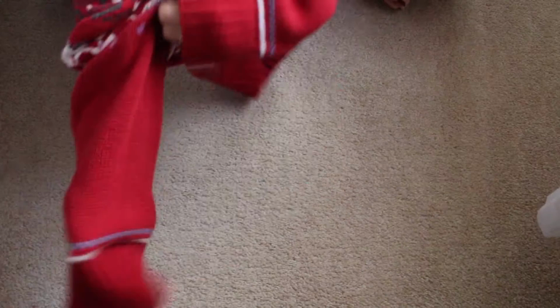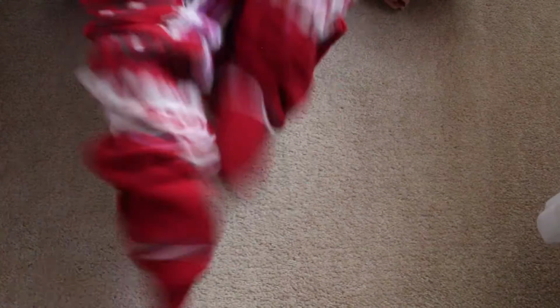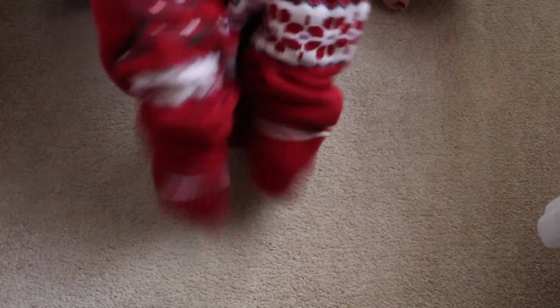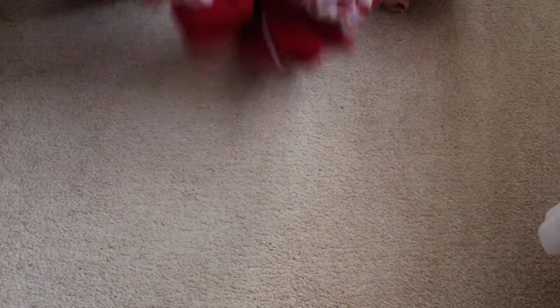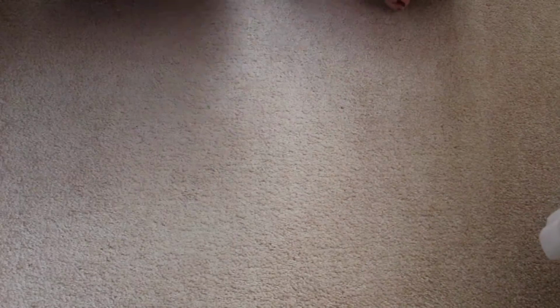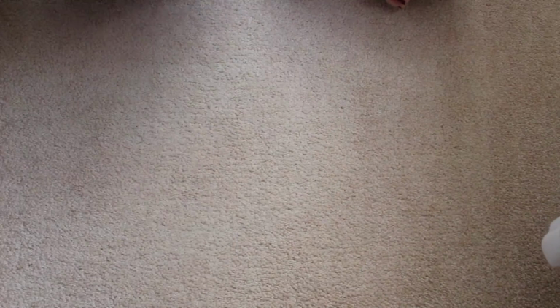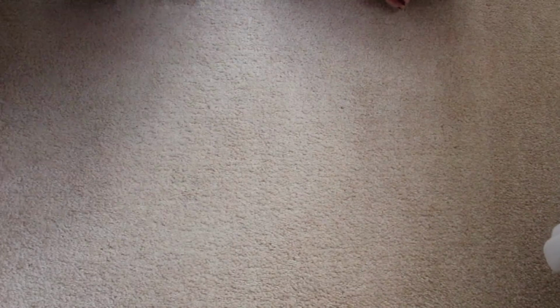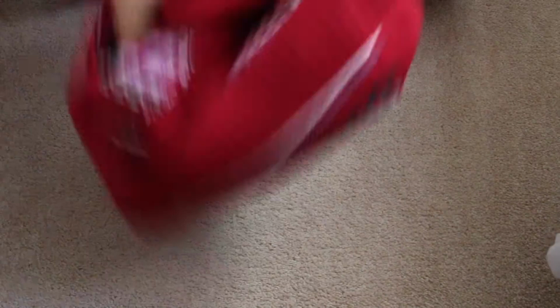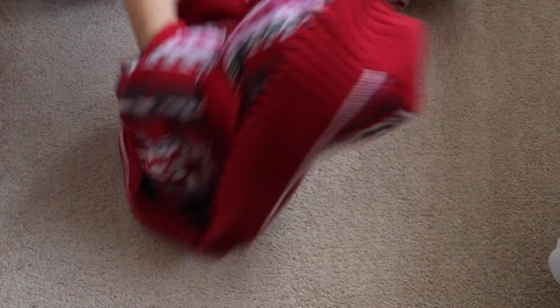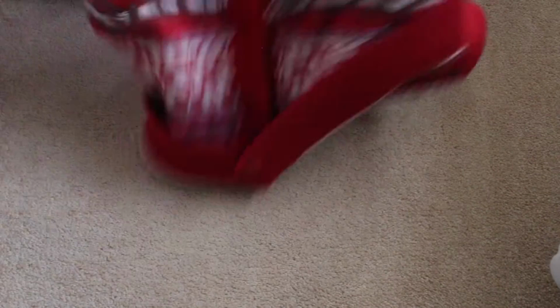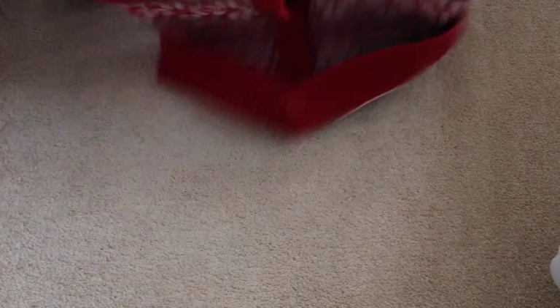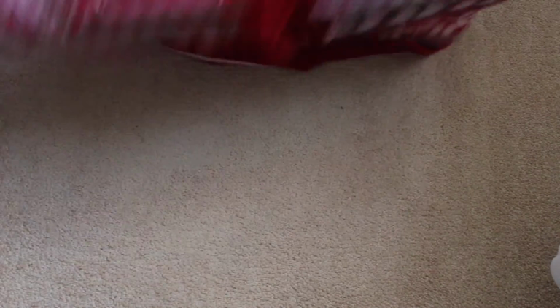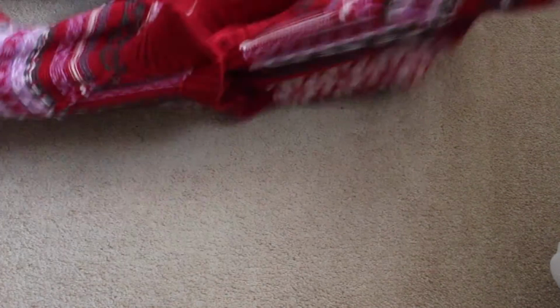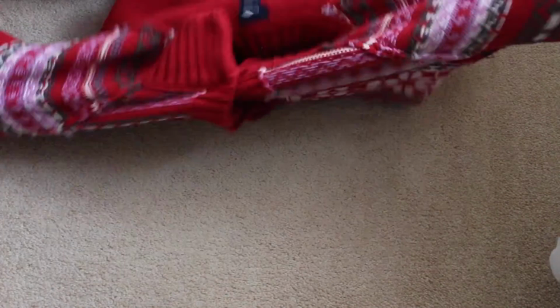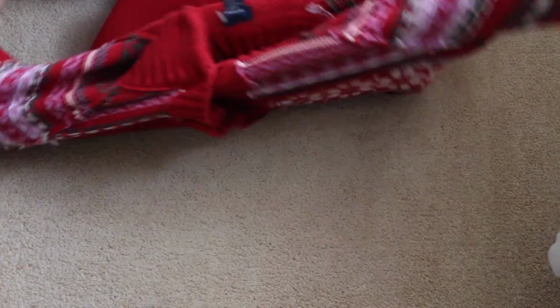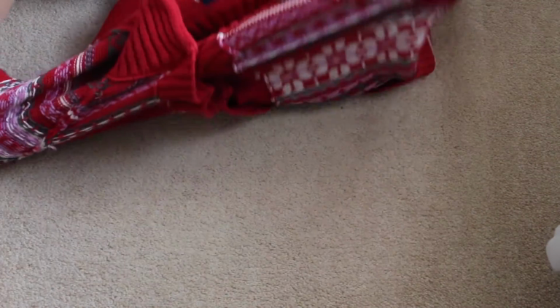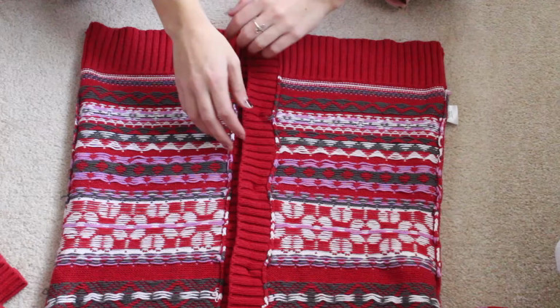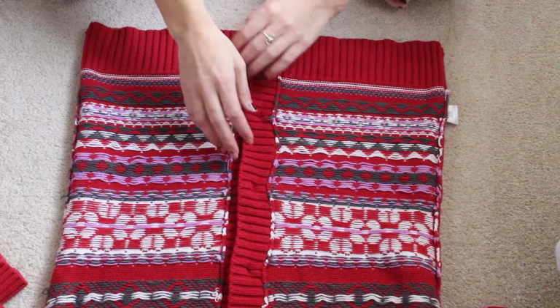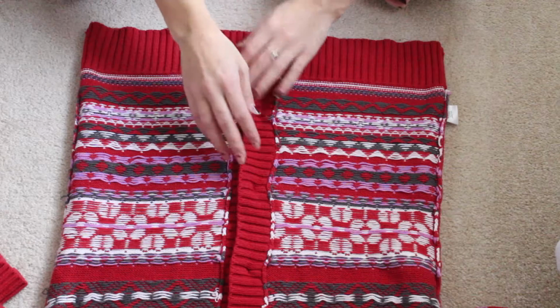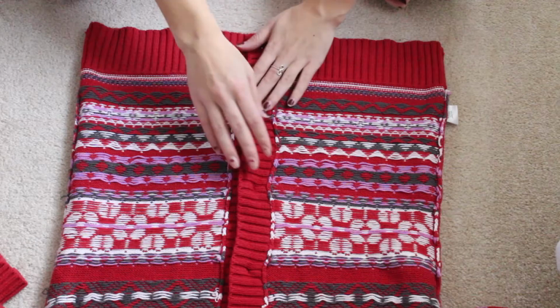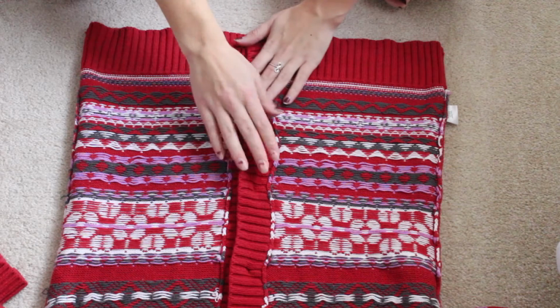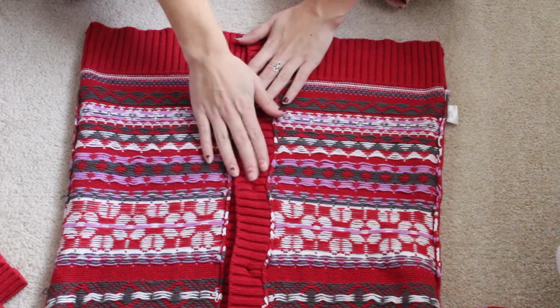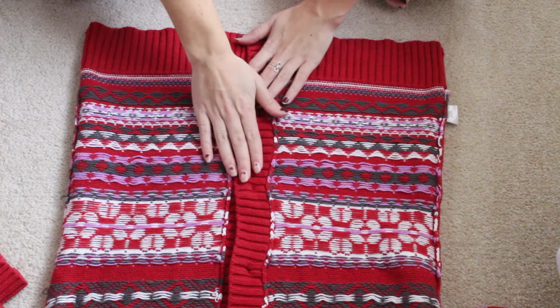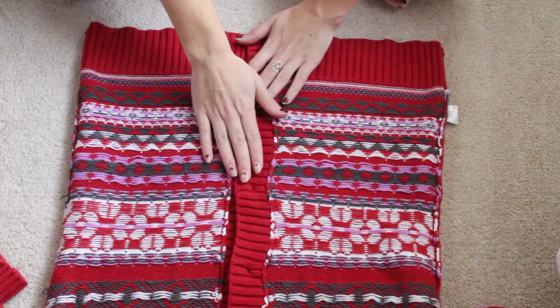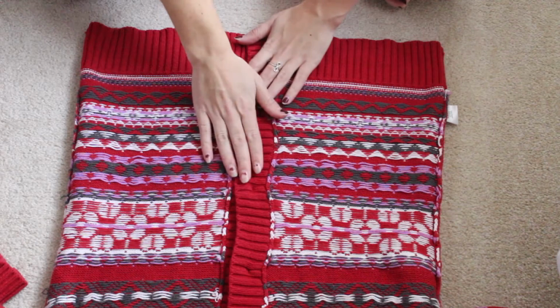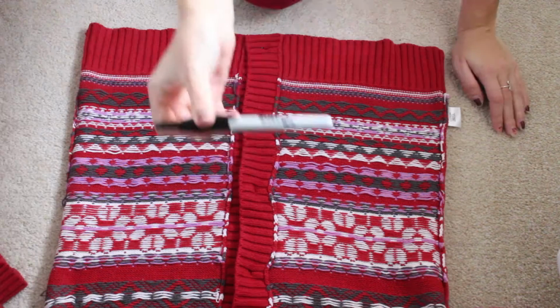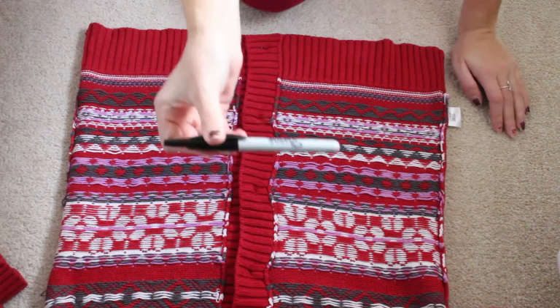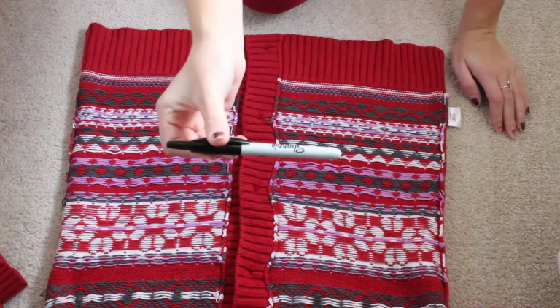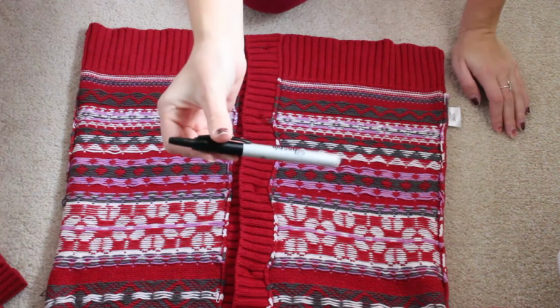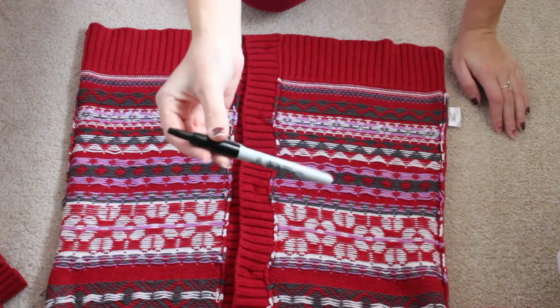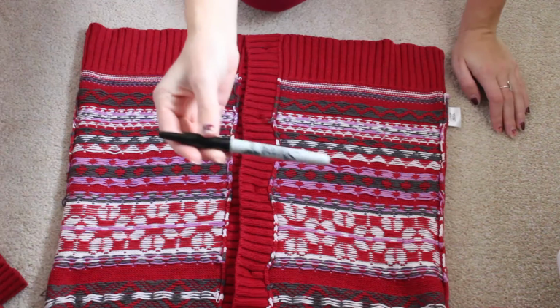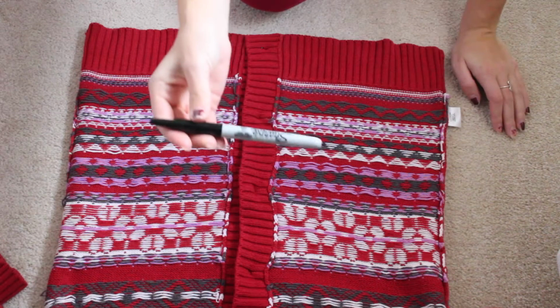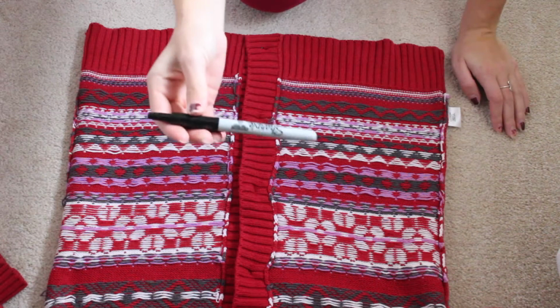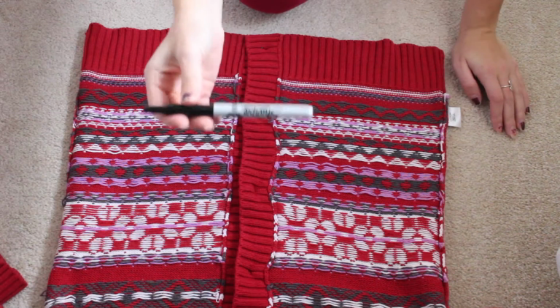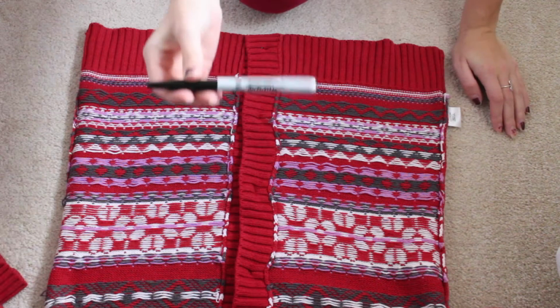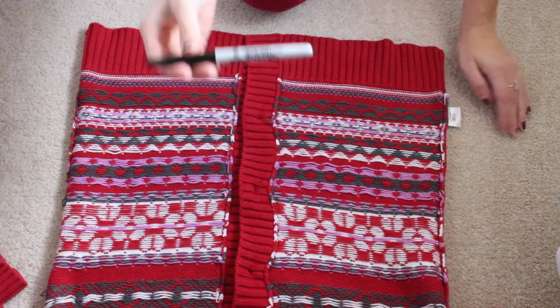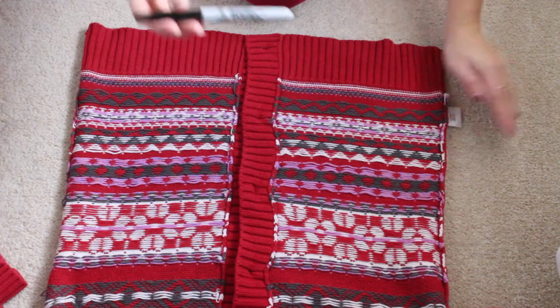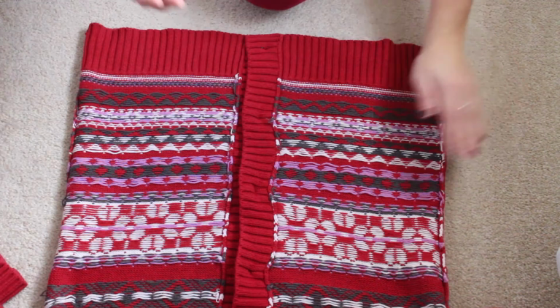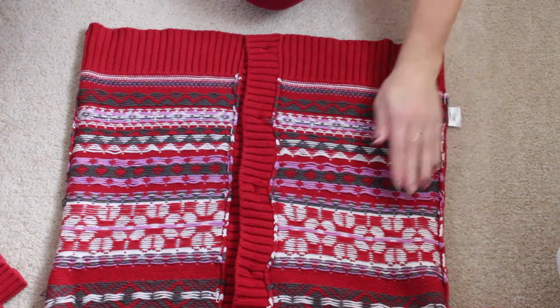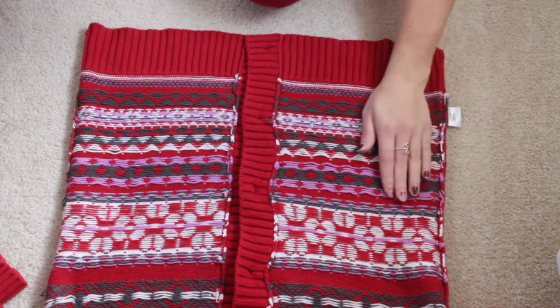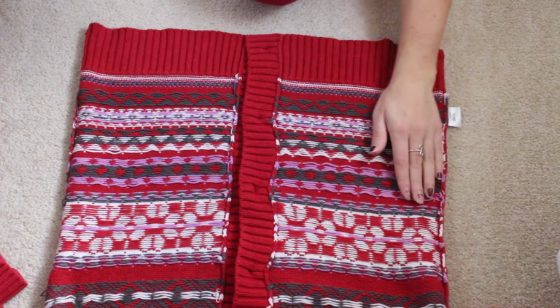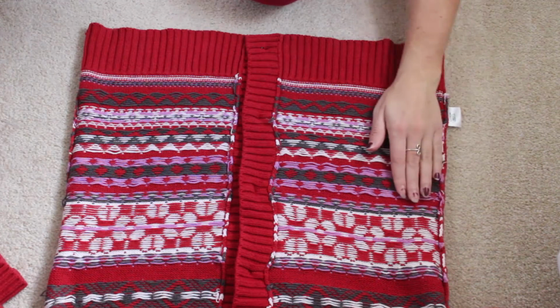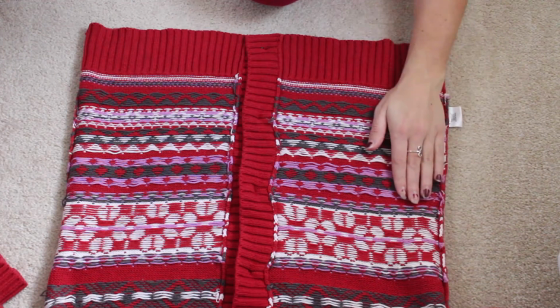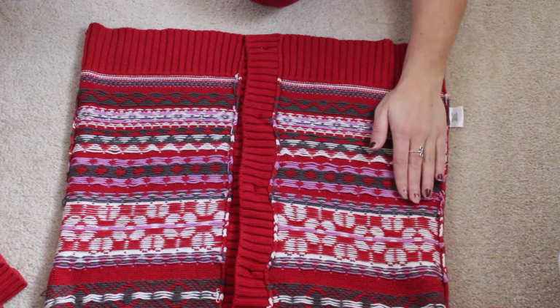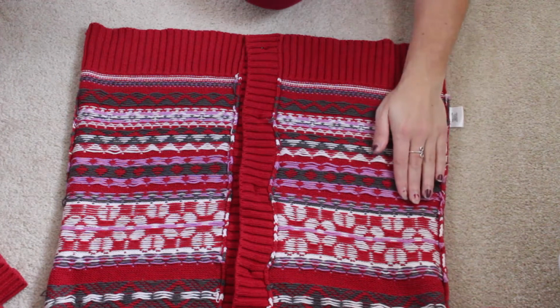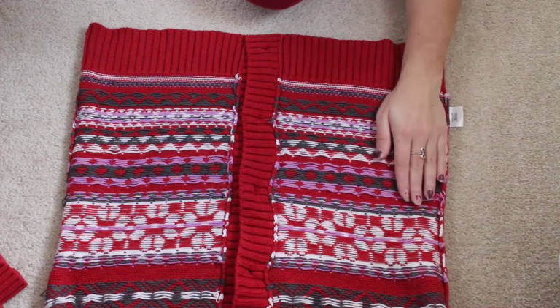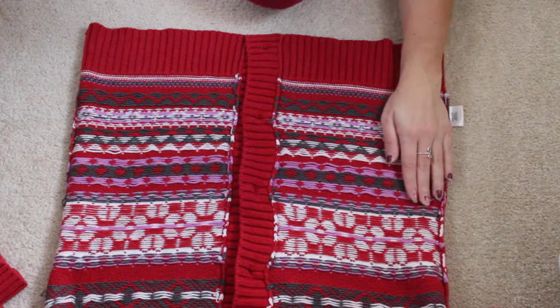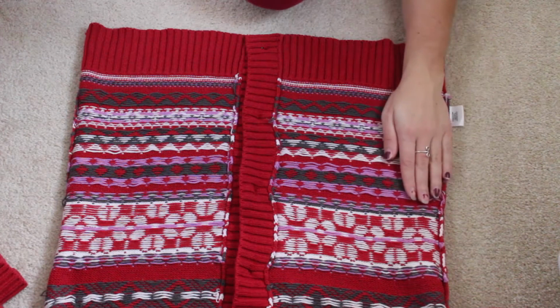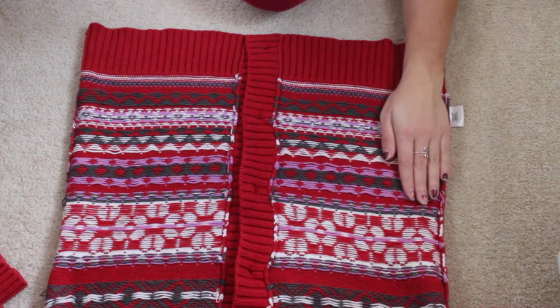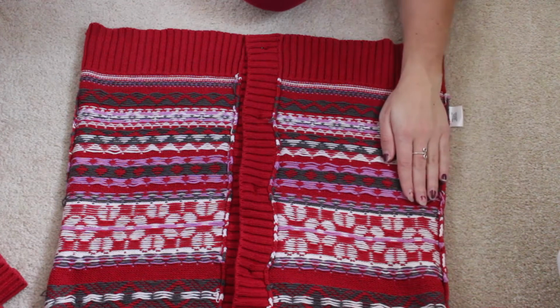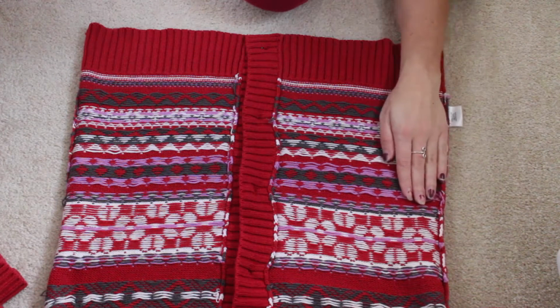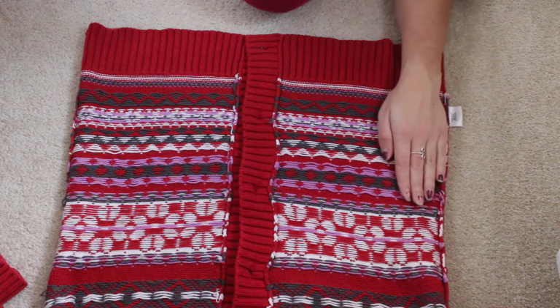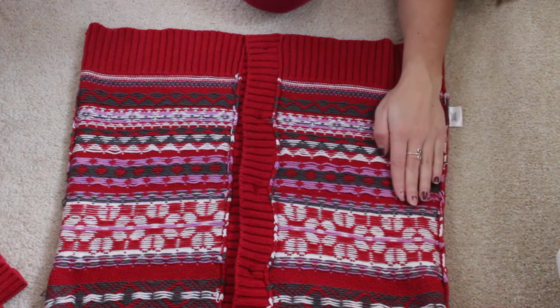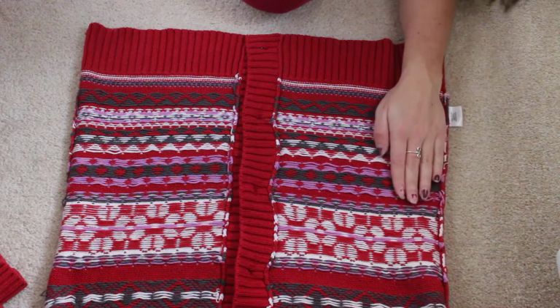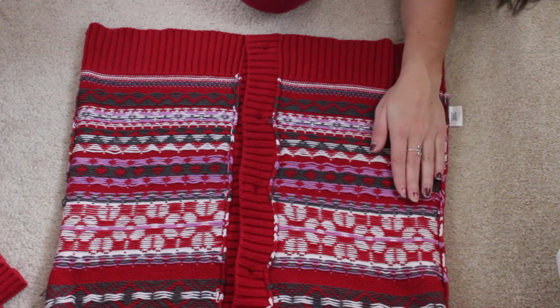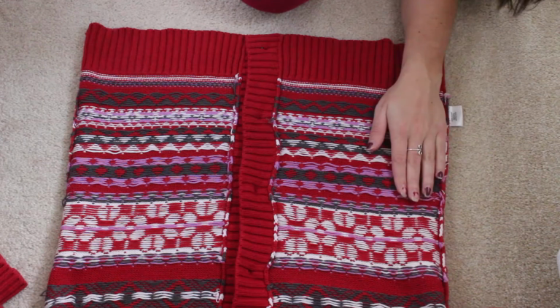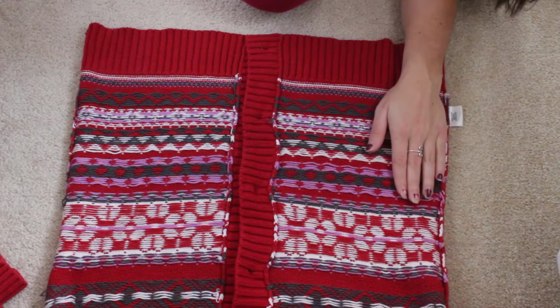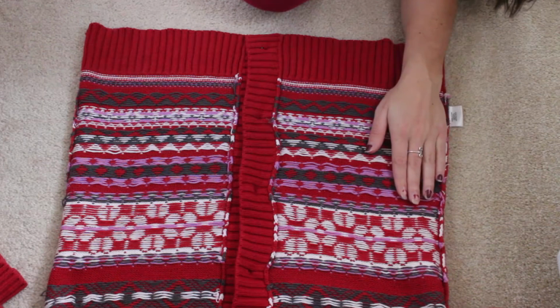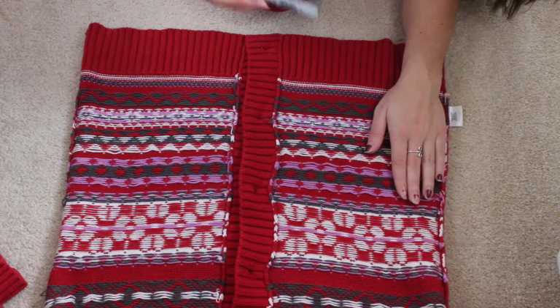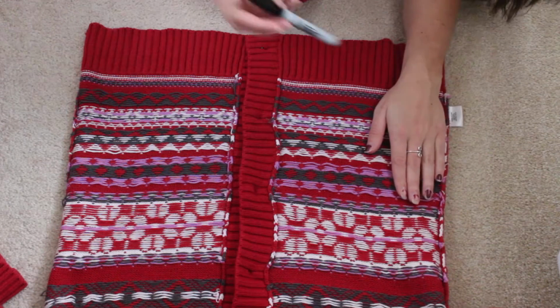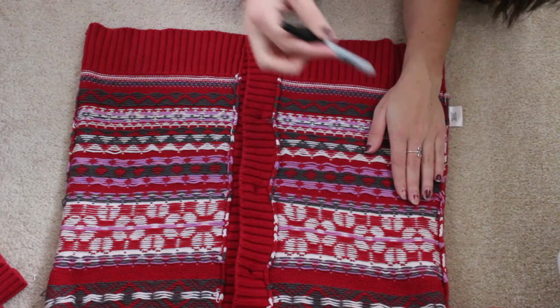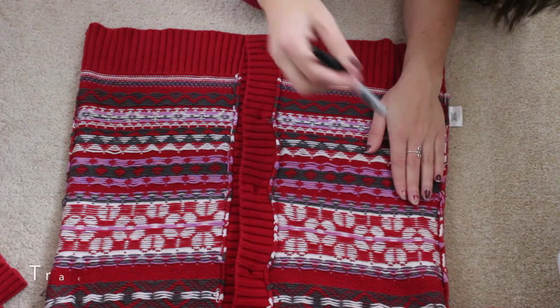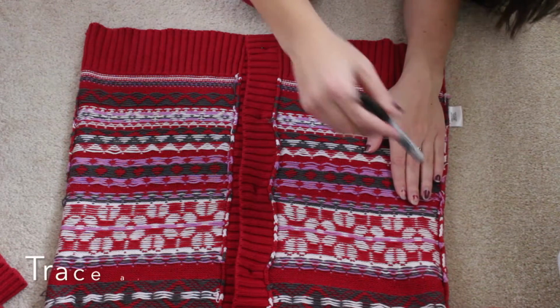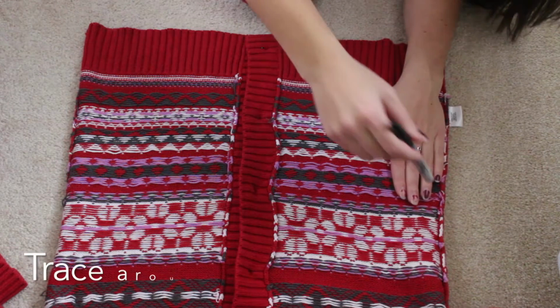First, turn your sweater inside out. Lay it flat and lay your hand on the sweater with the side of your hand butted up to the side seam of it. Do this for both hands.